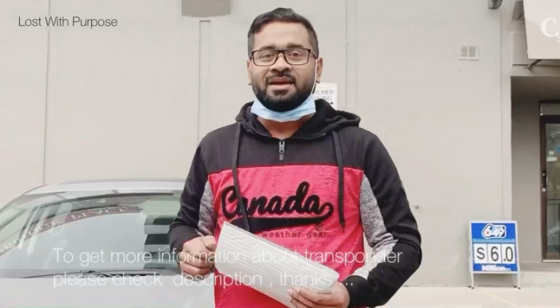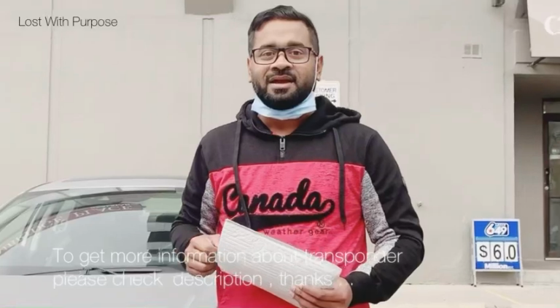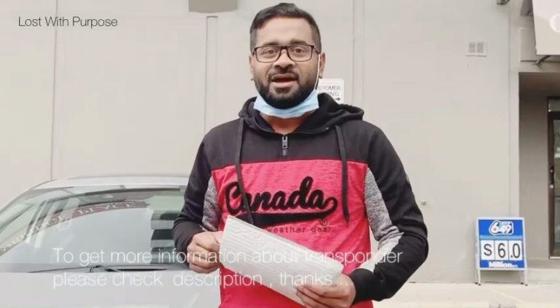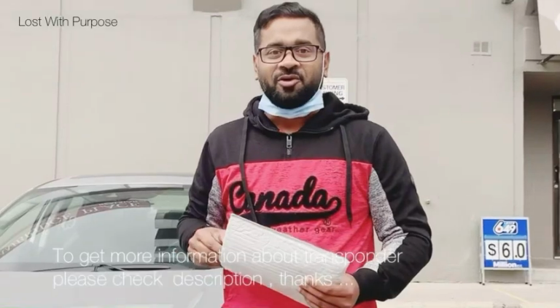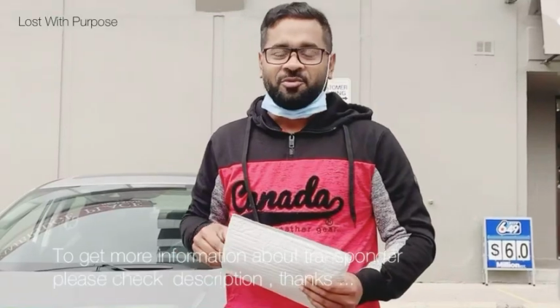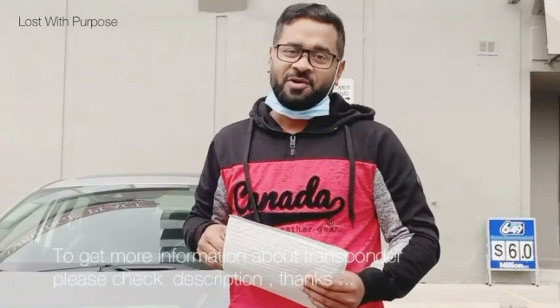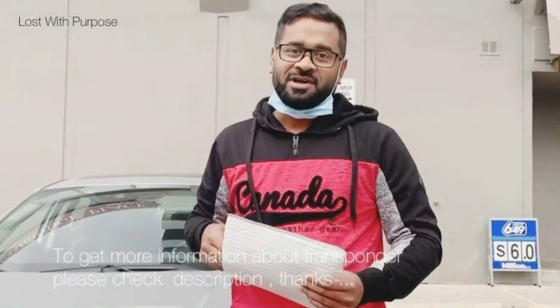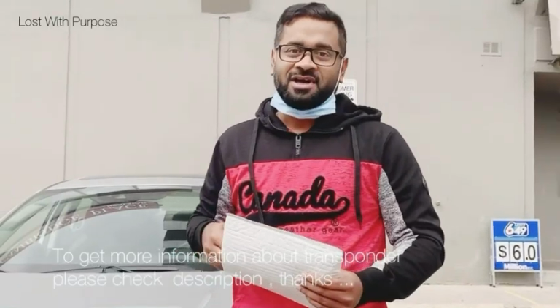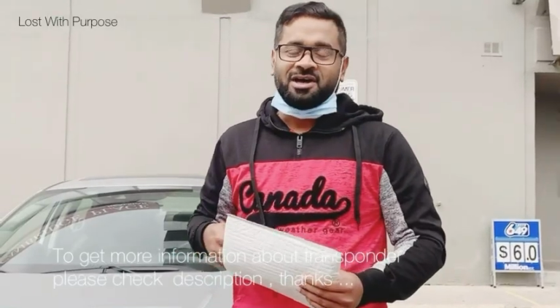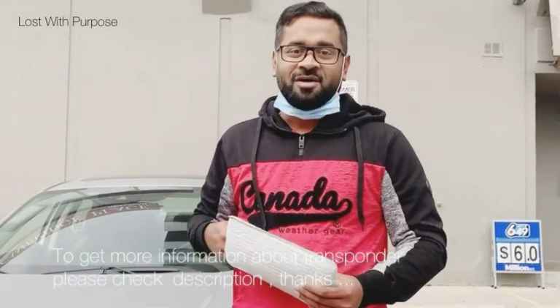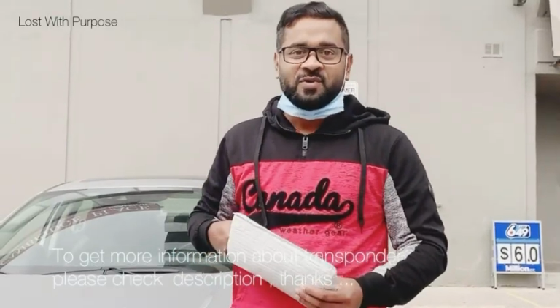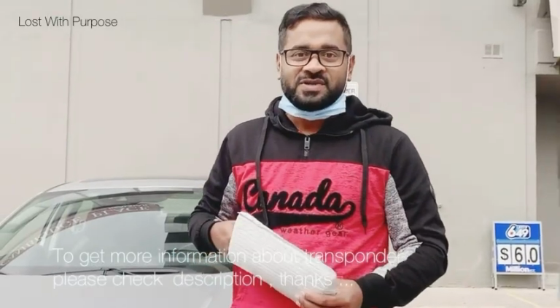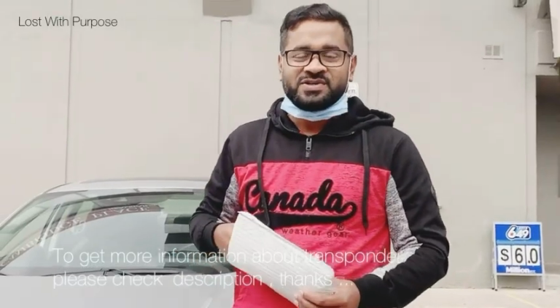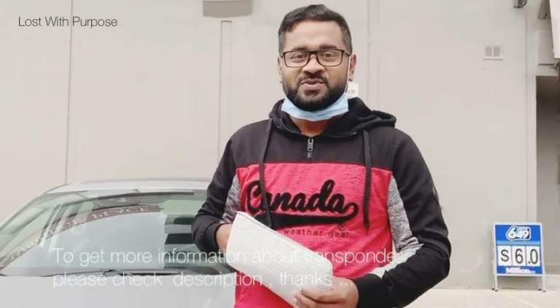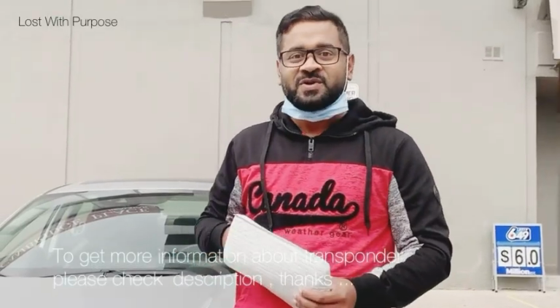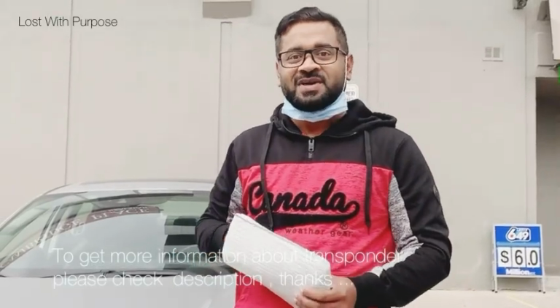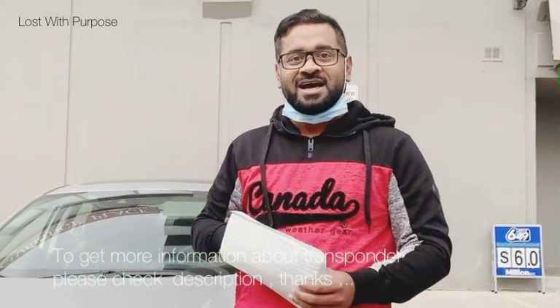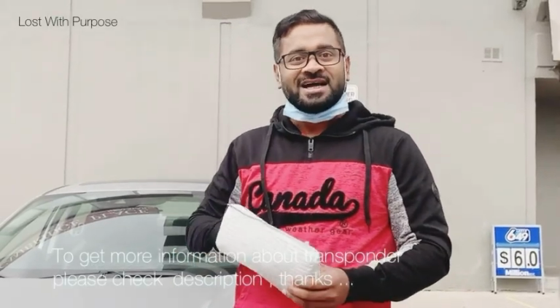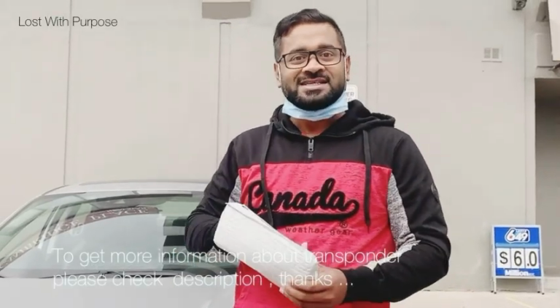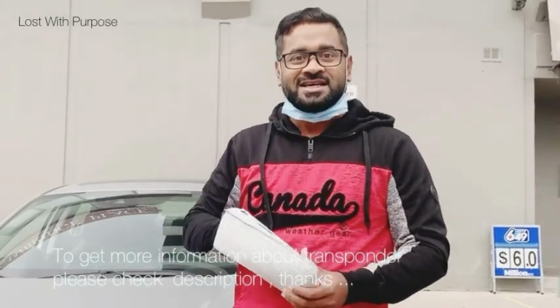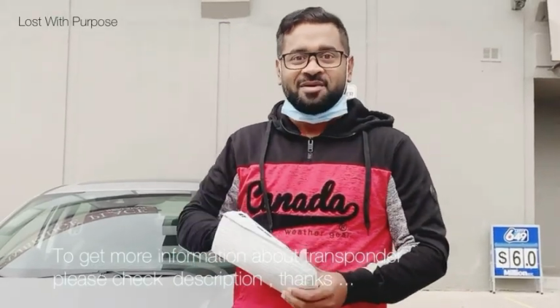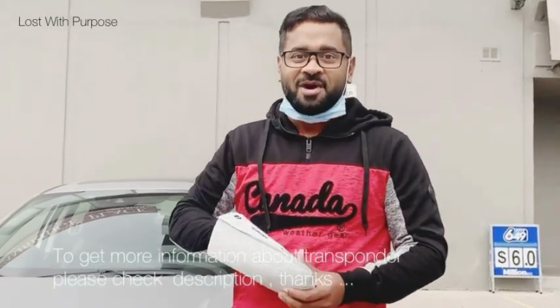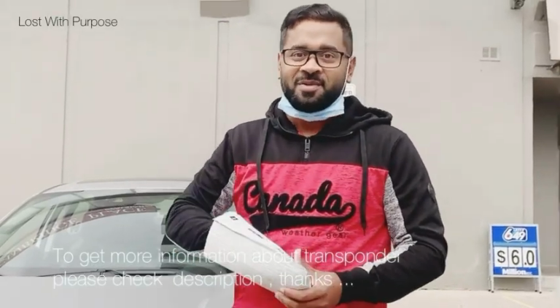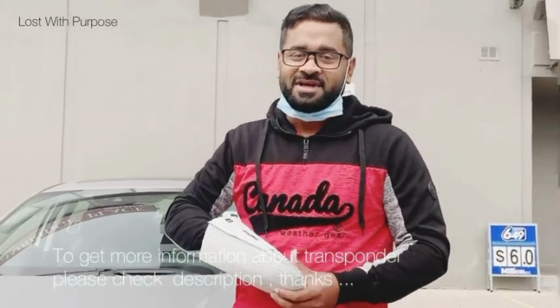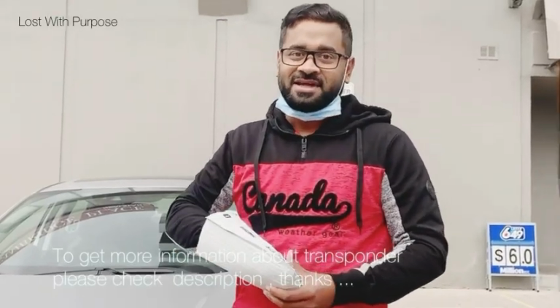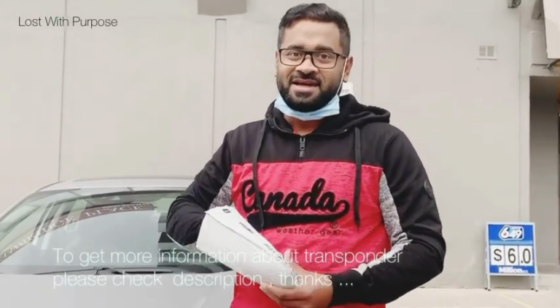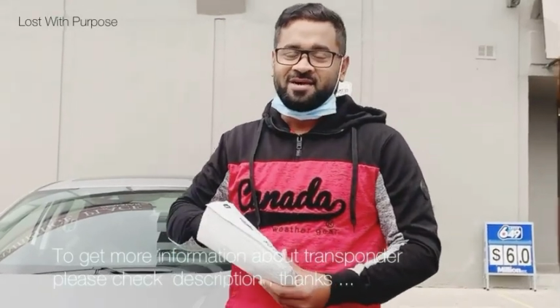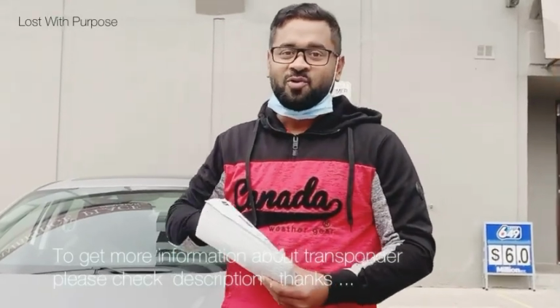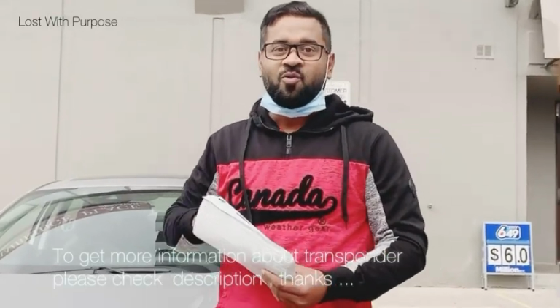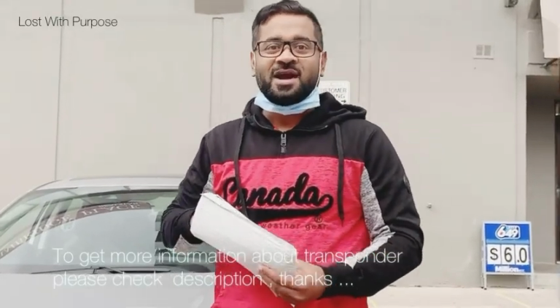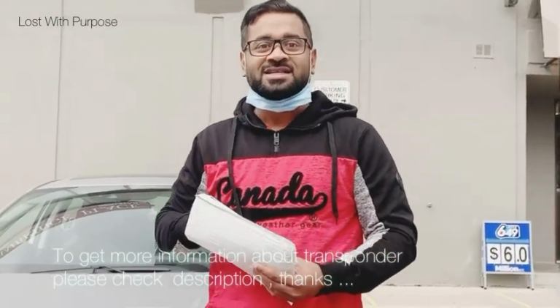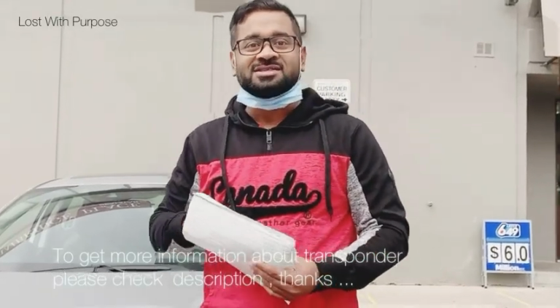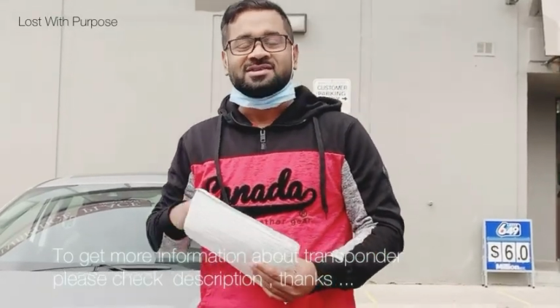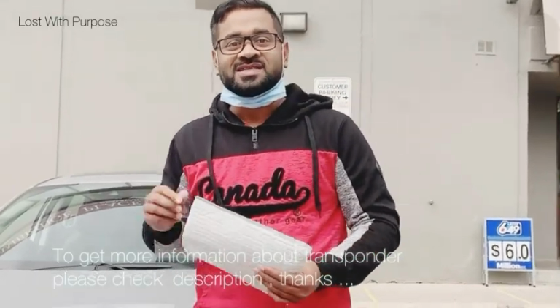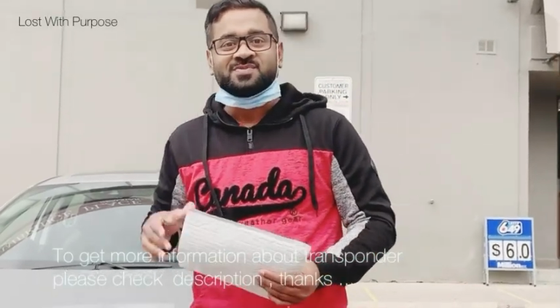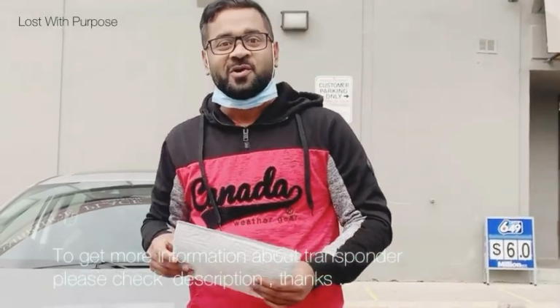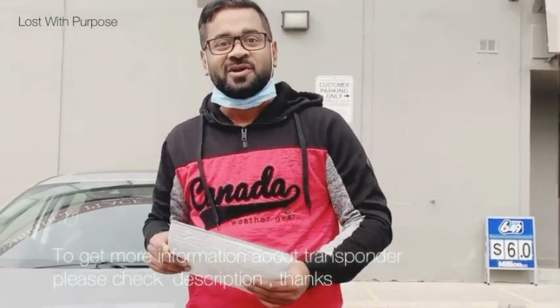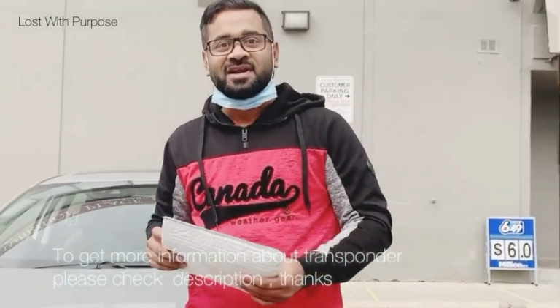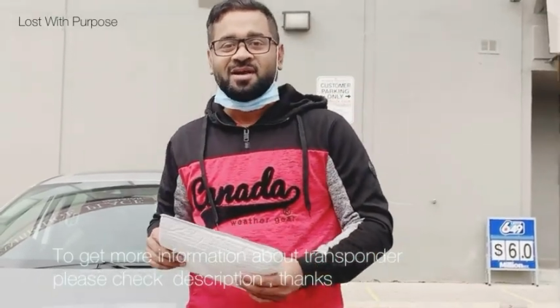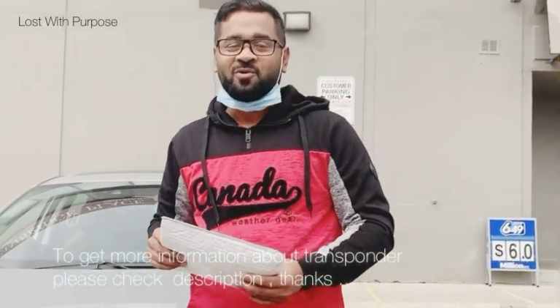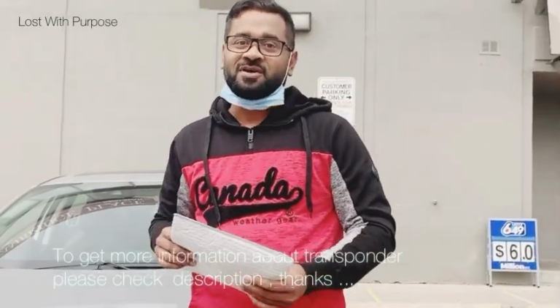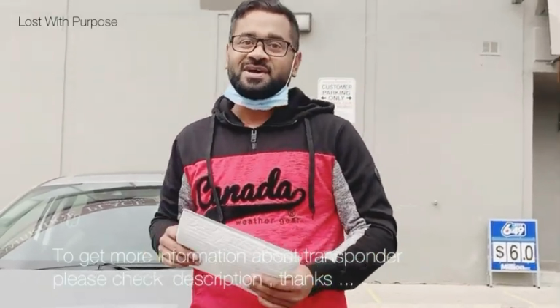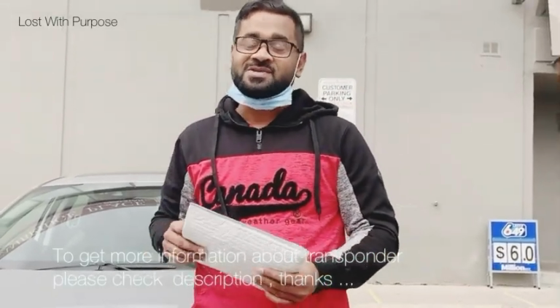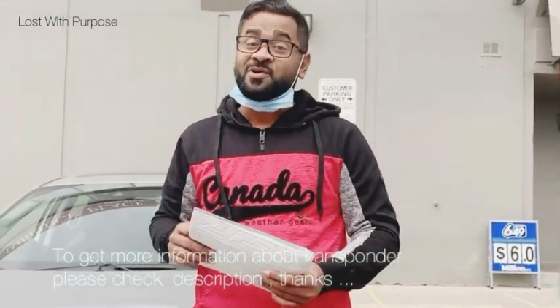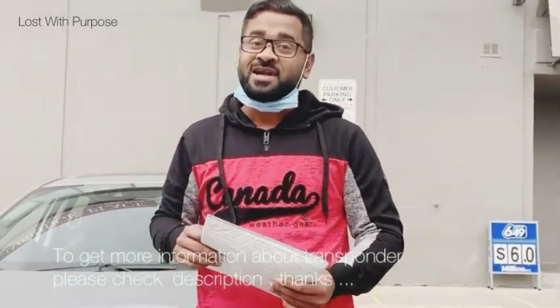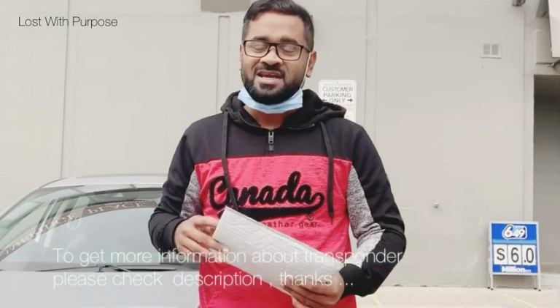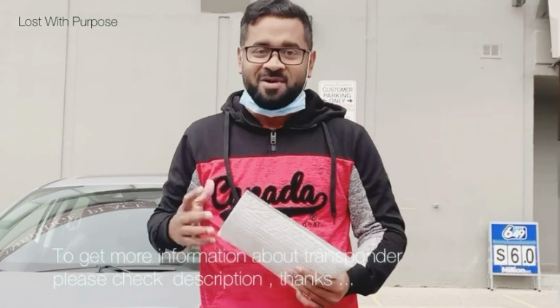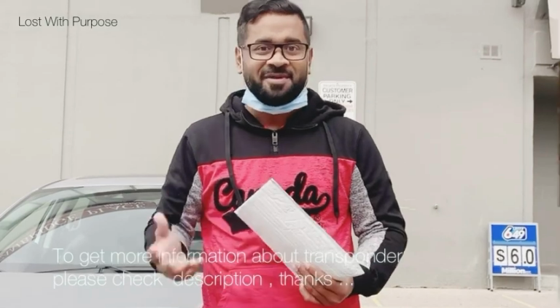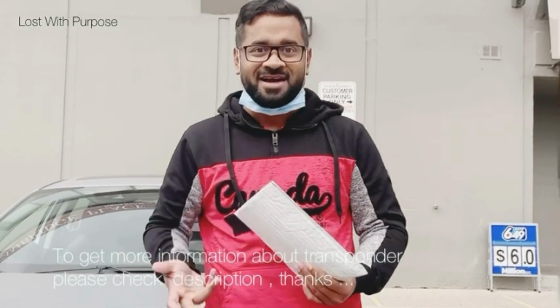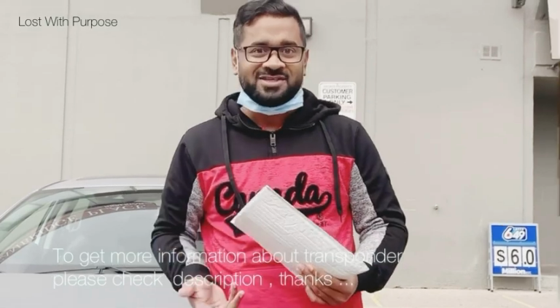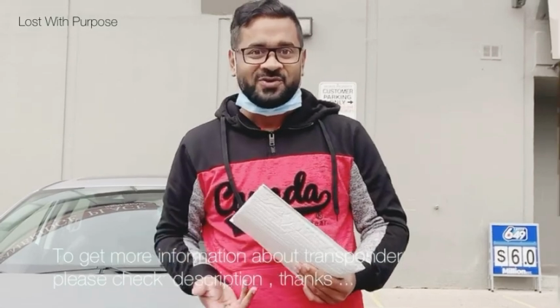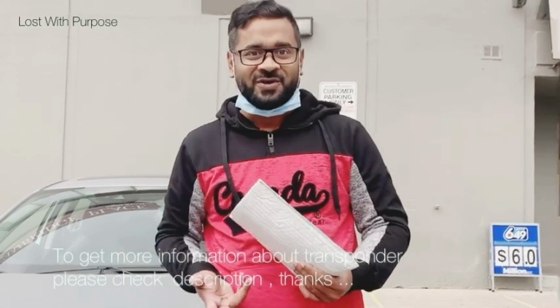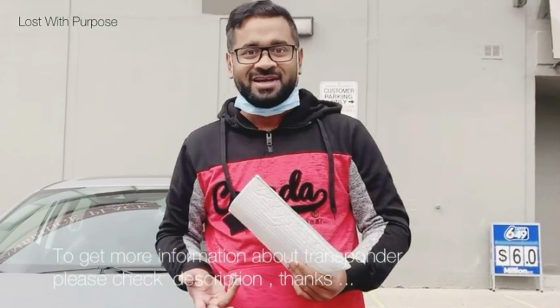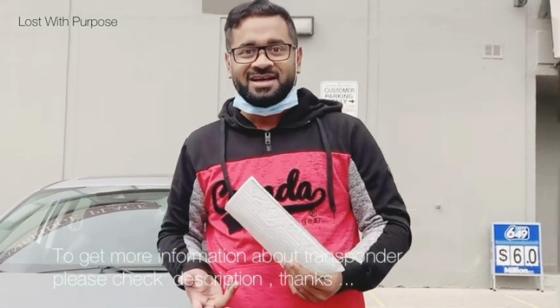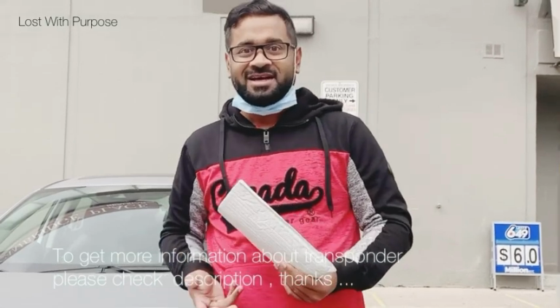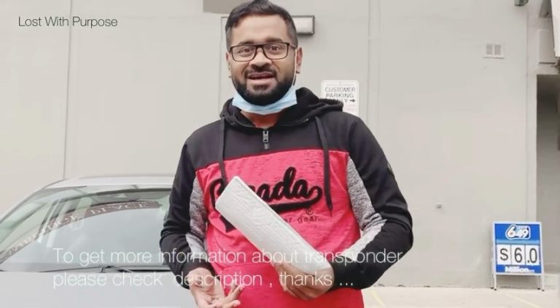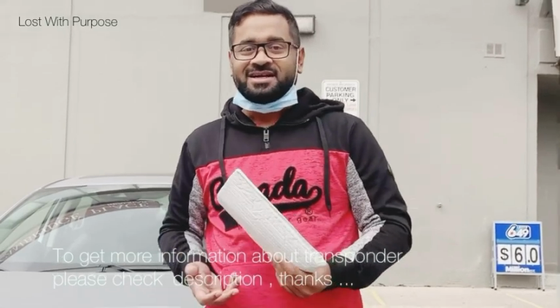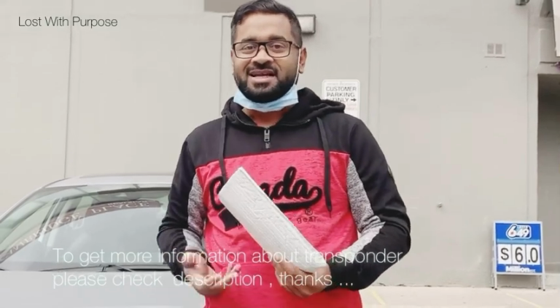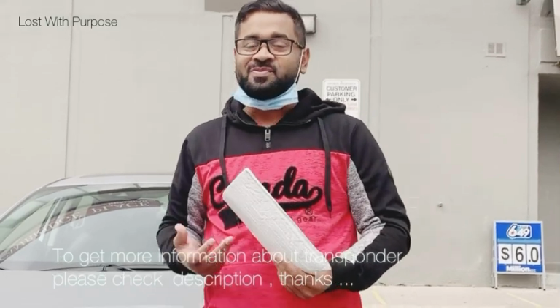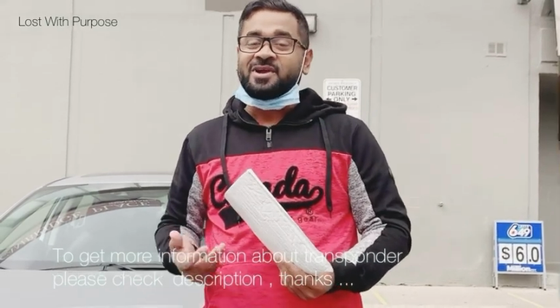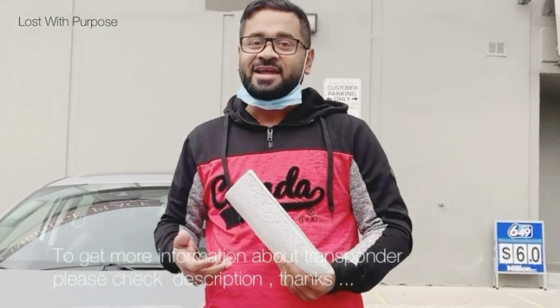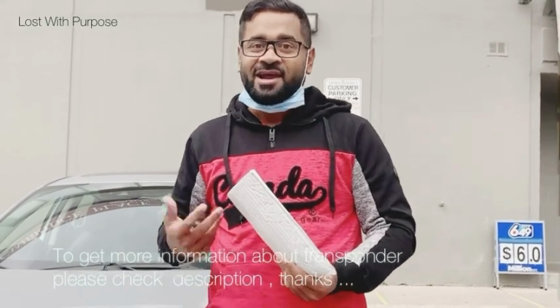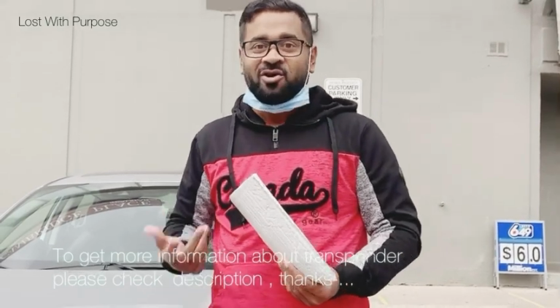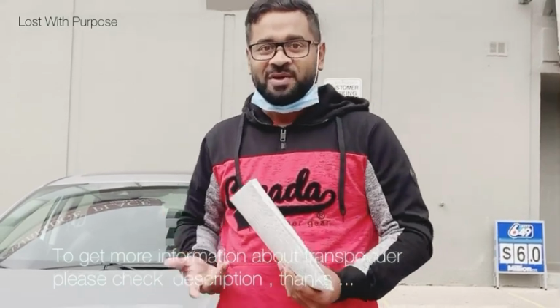Hello everyone, I am Hasan Shuman. Today we will see what is a transponder, what kind of transponder it is, and what kind of transponder can be used.